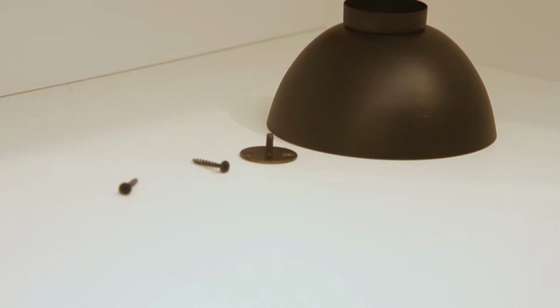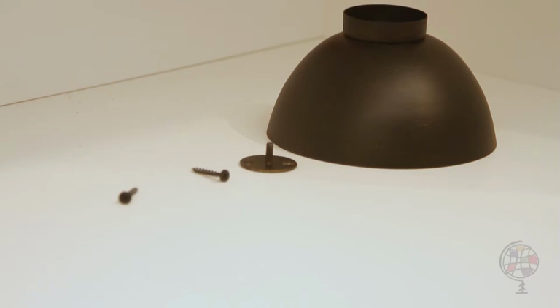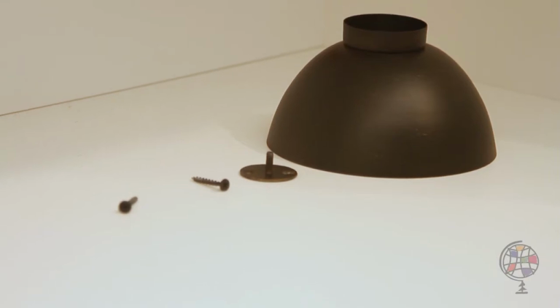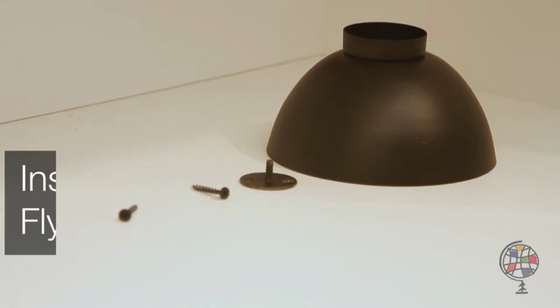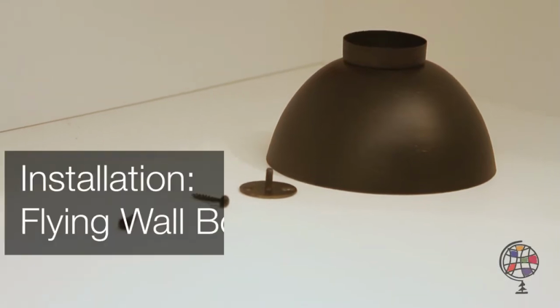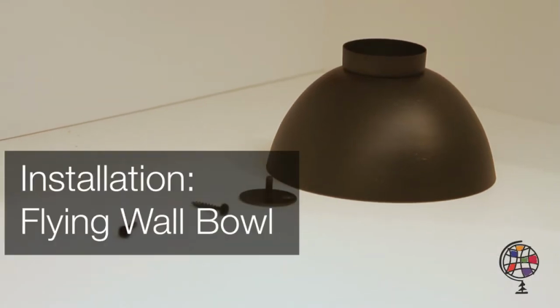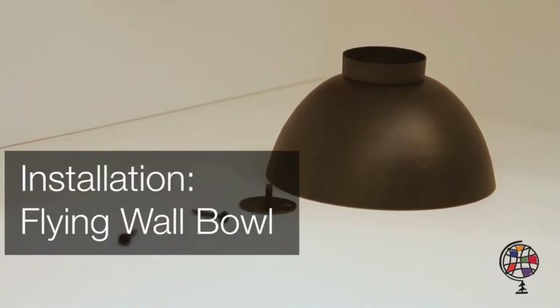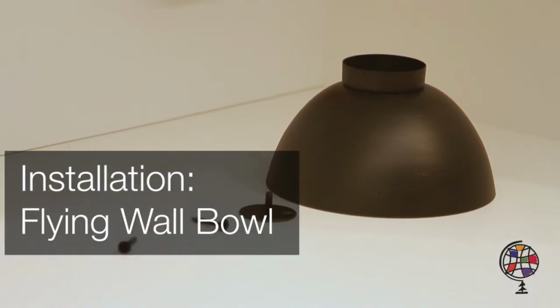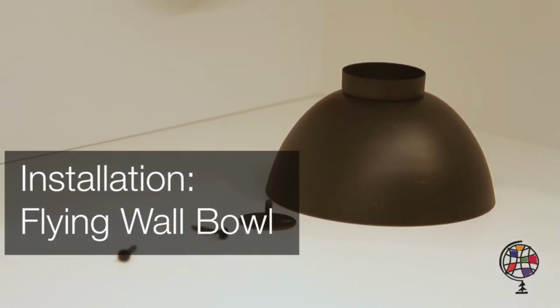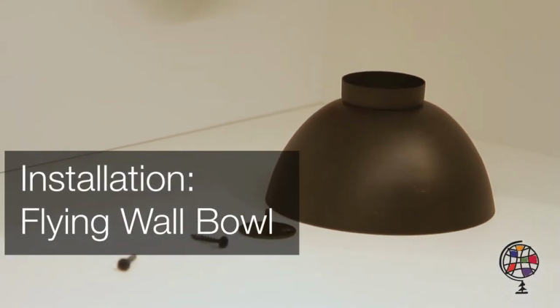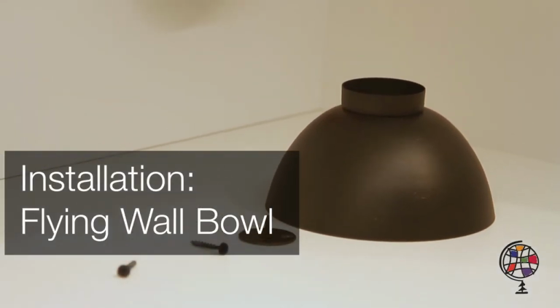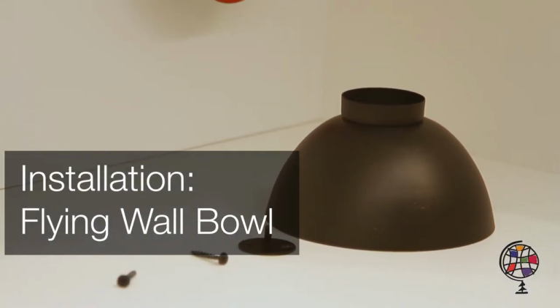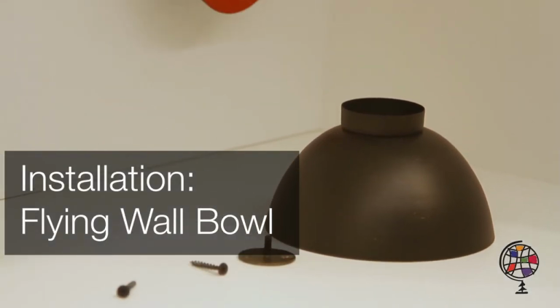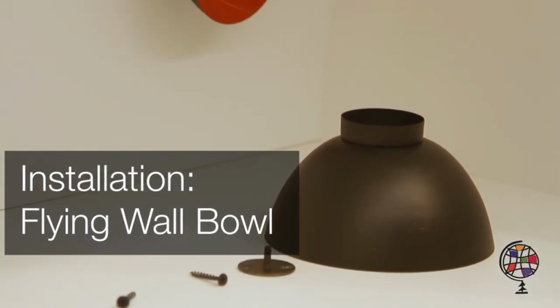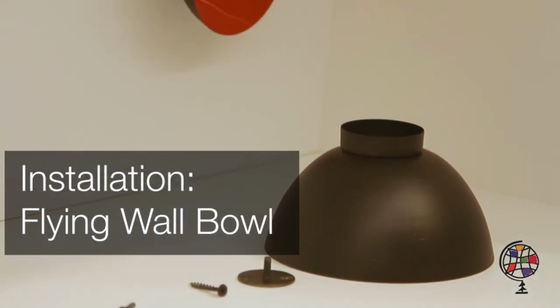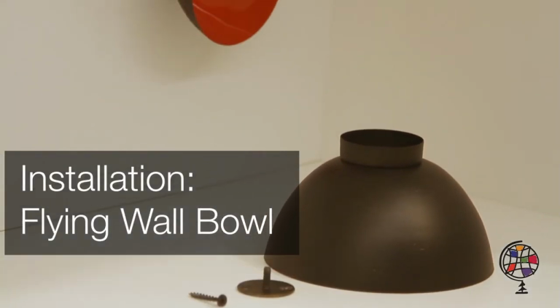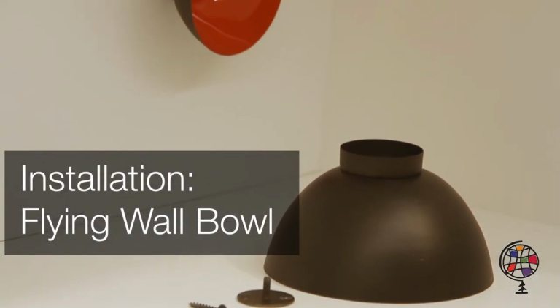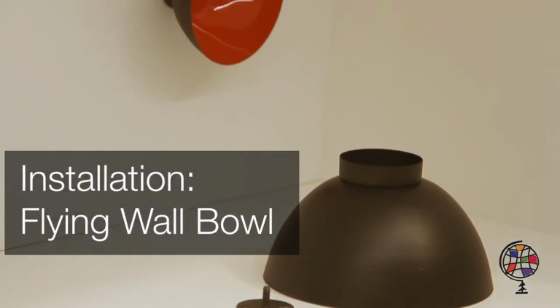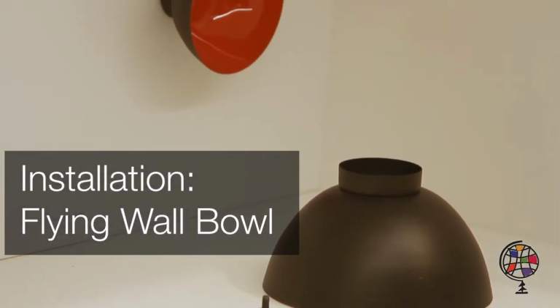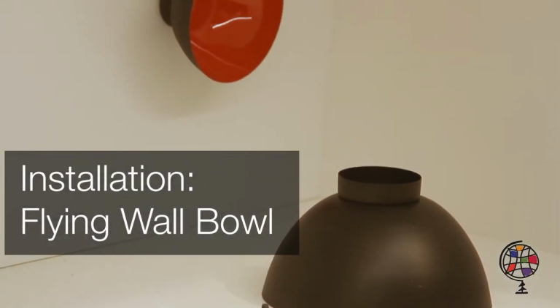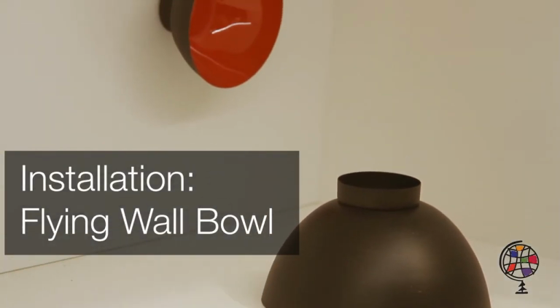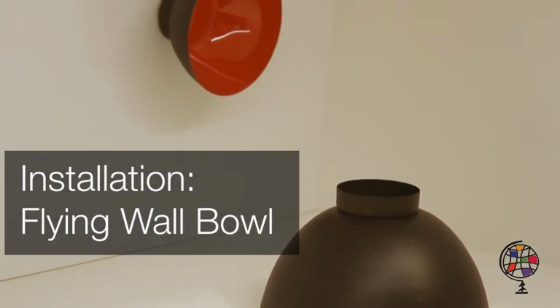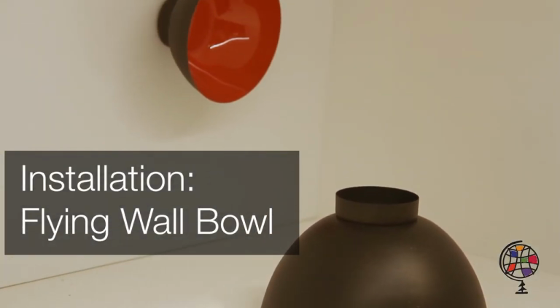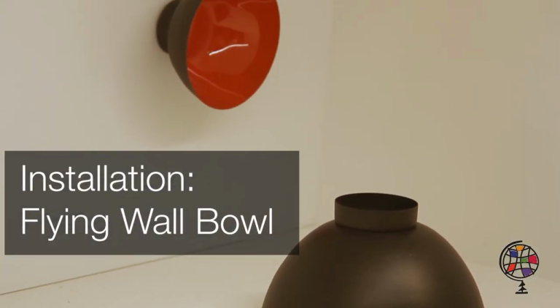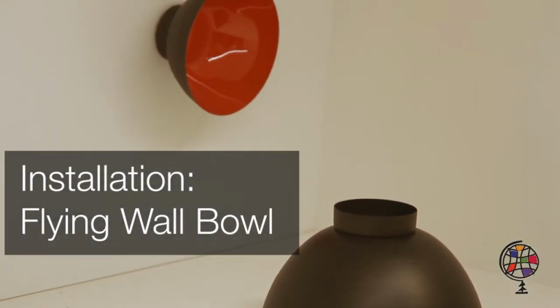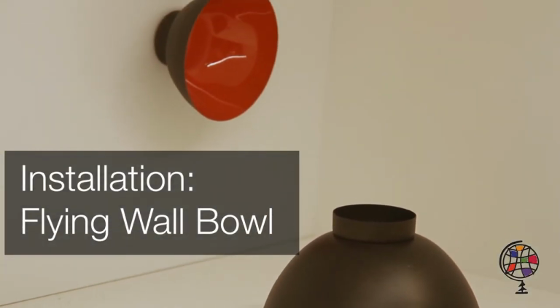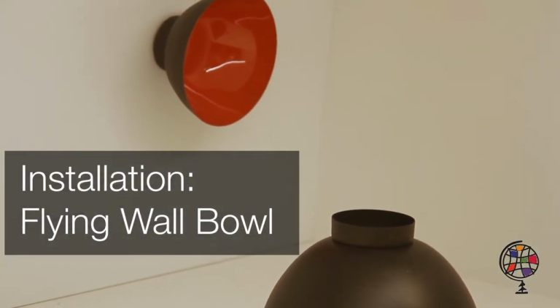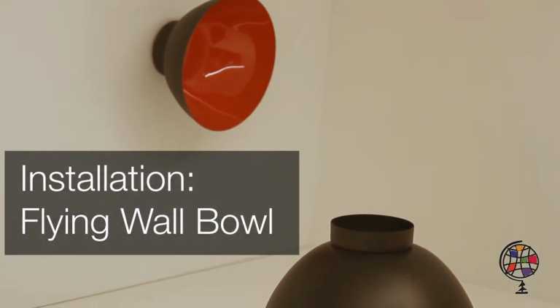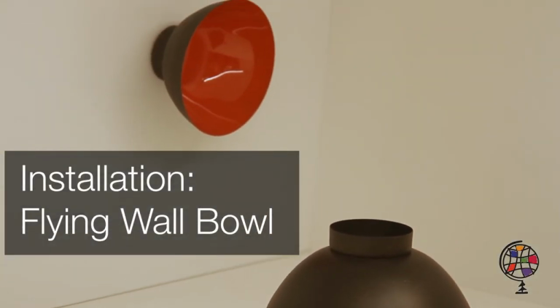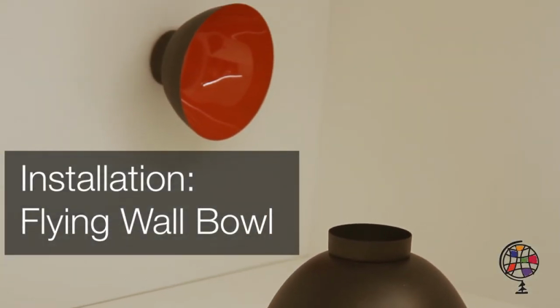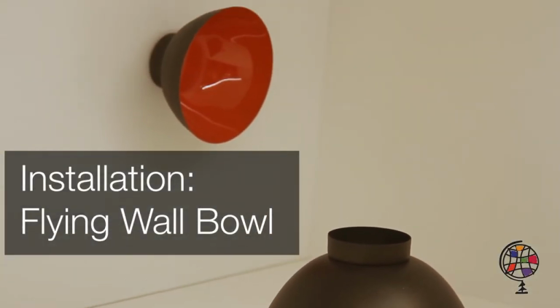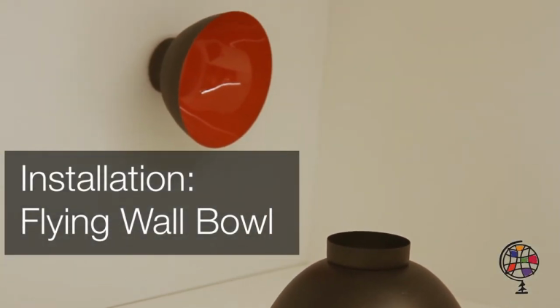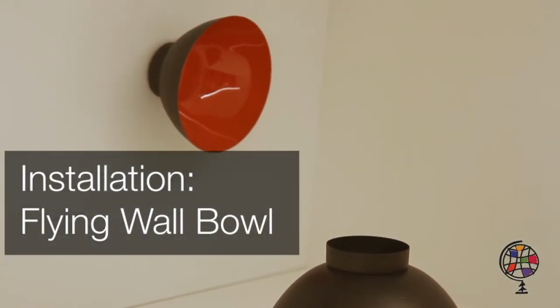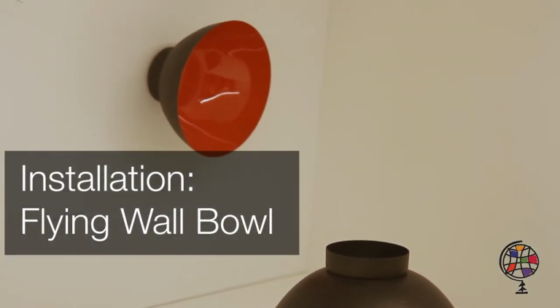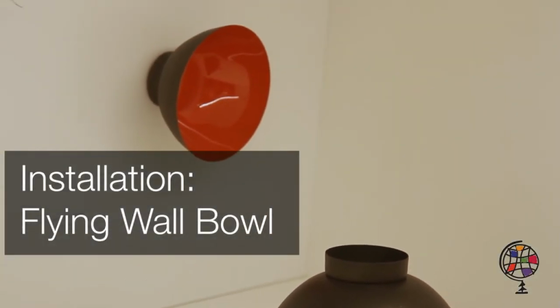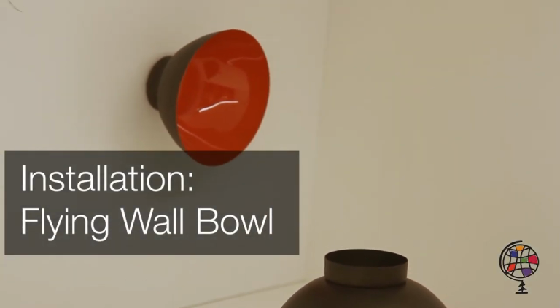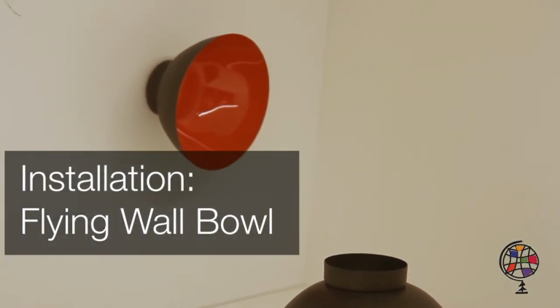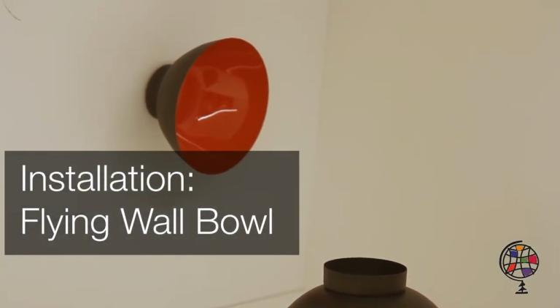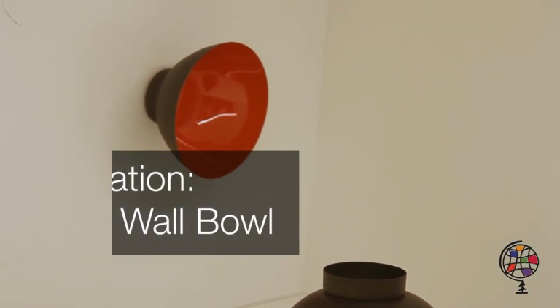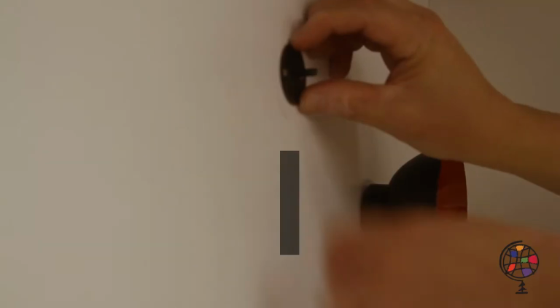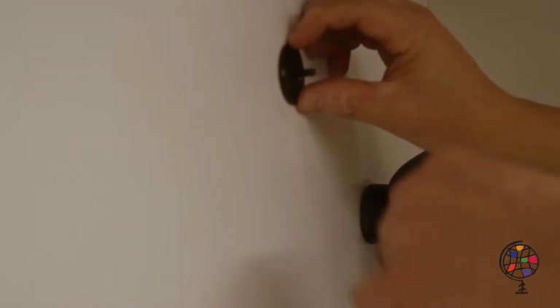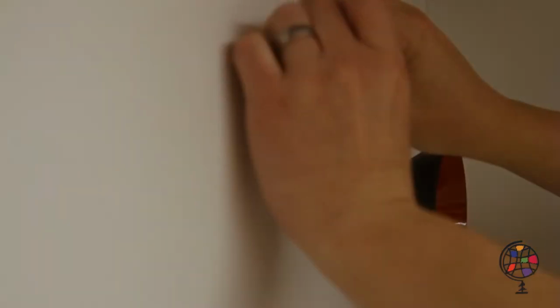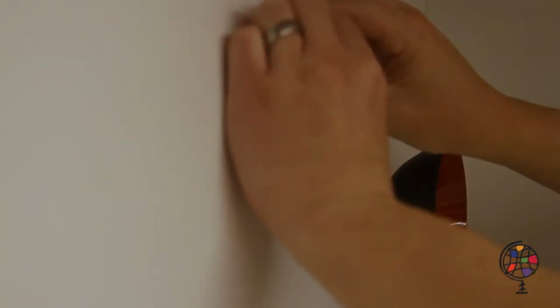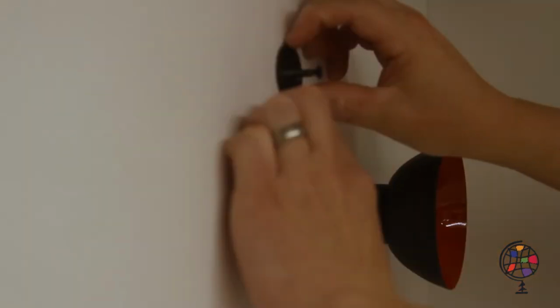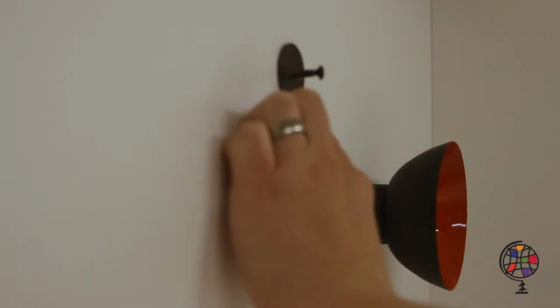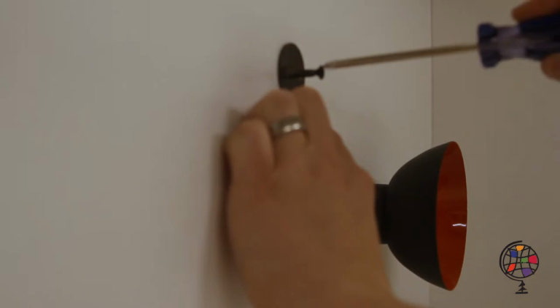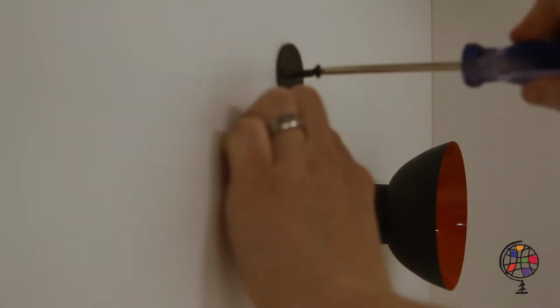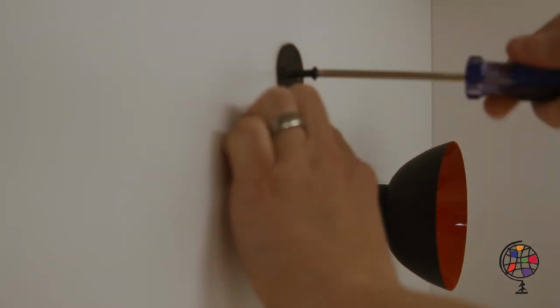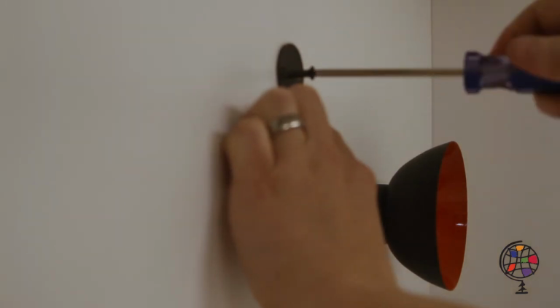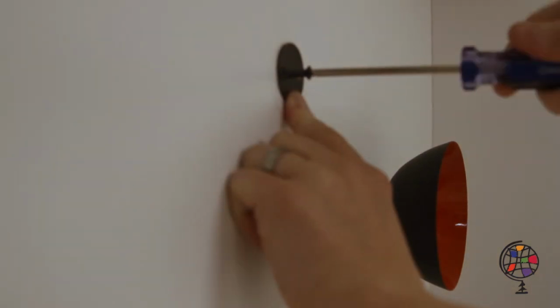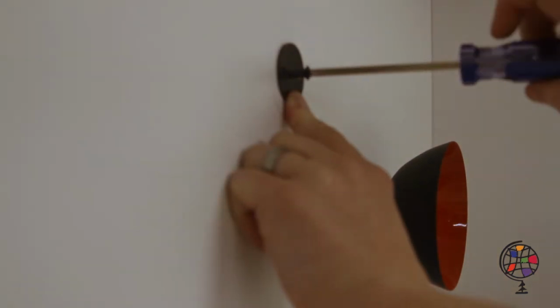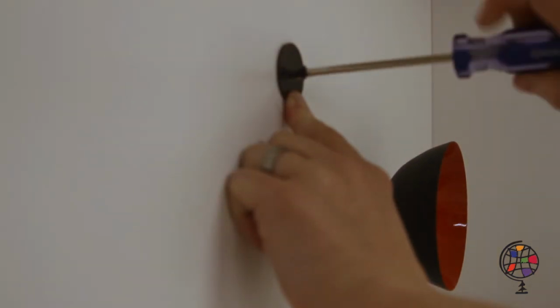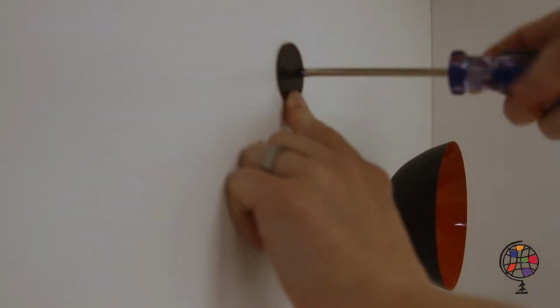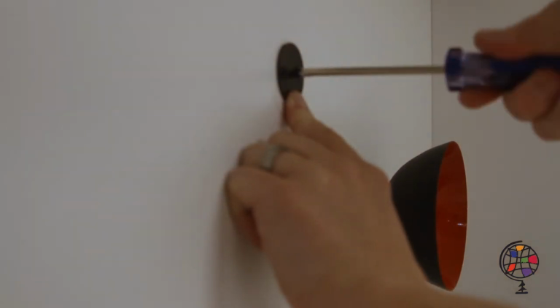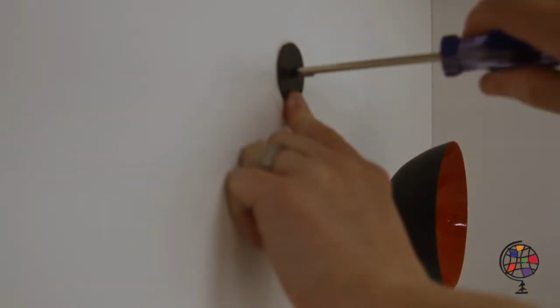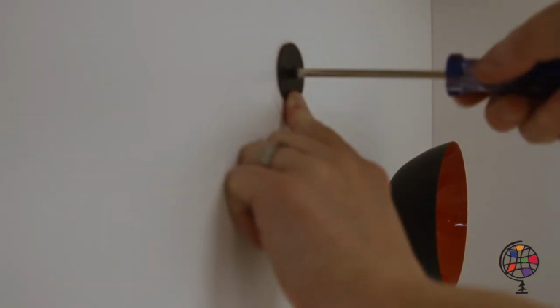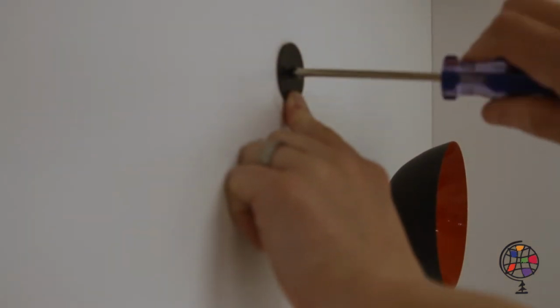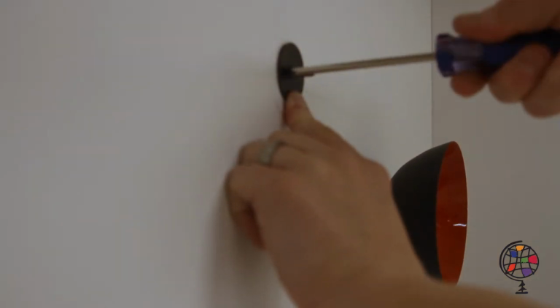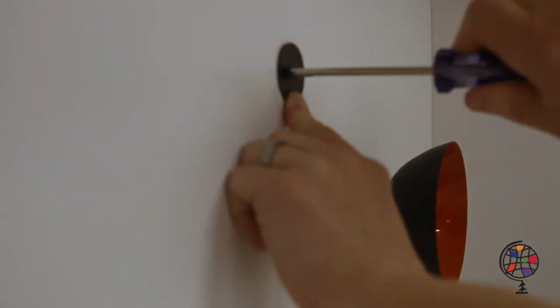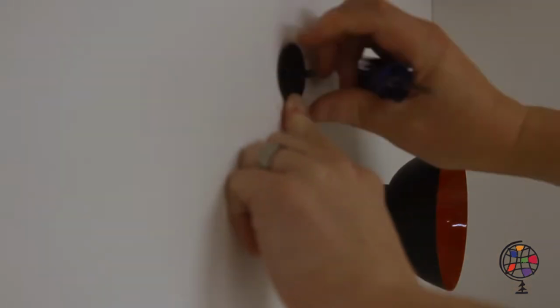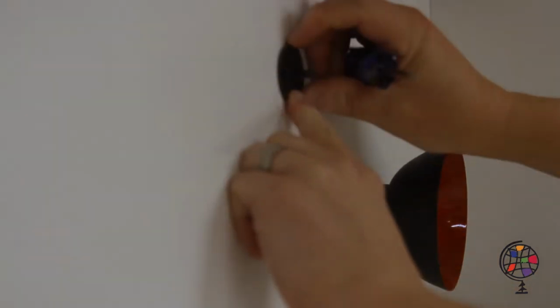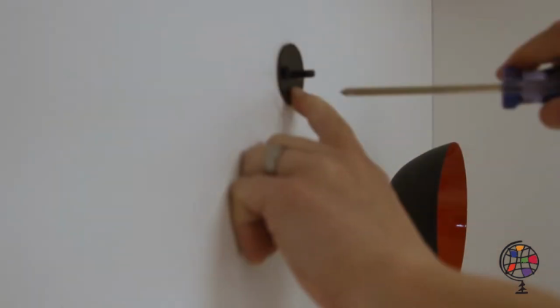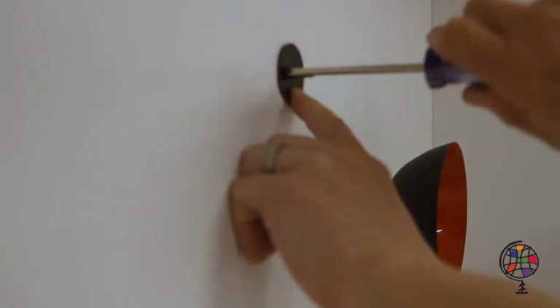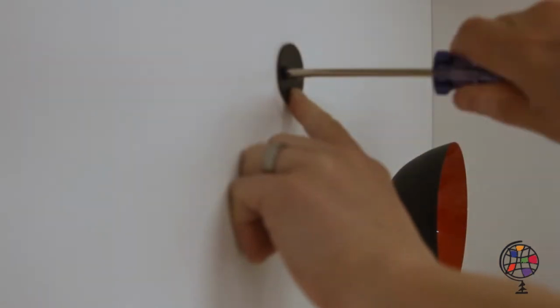To install a flying wall bowl, select the install location. Install the mounting plate using the screws provided.